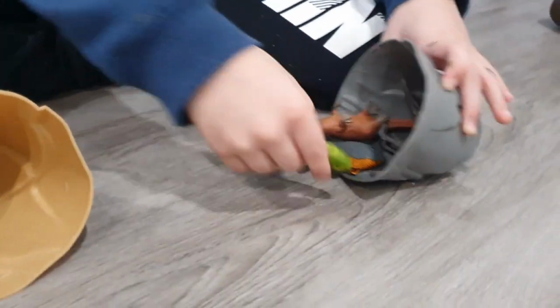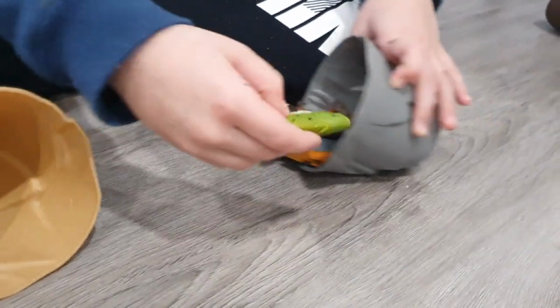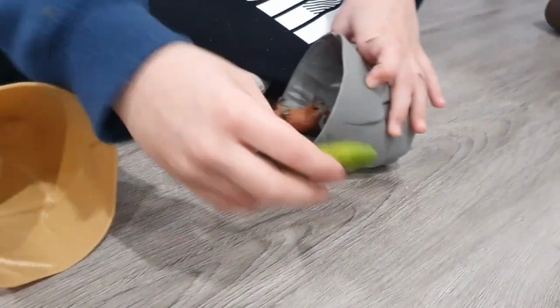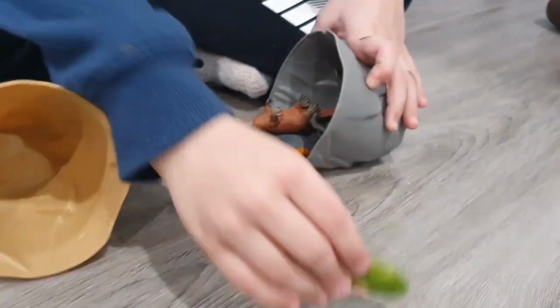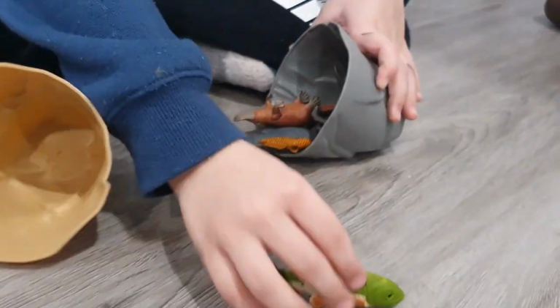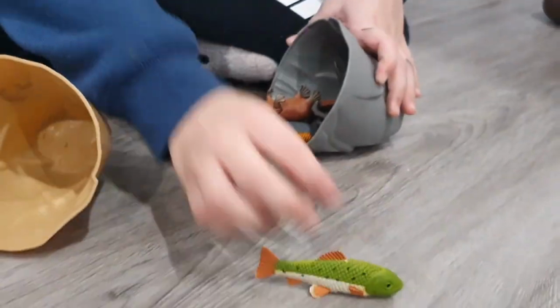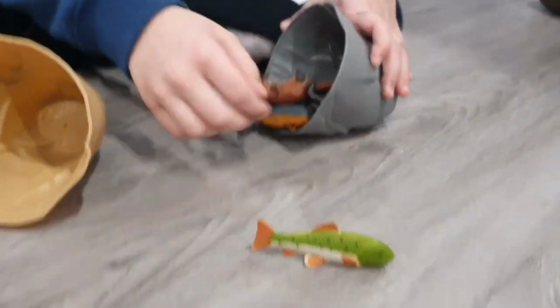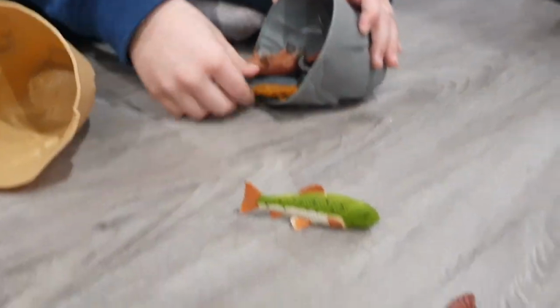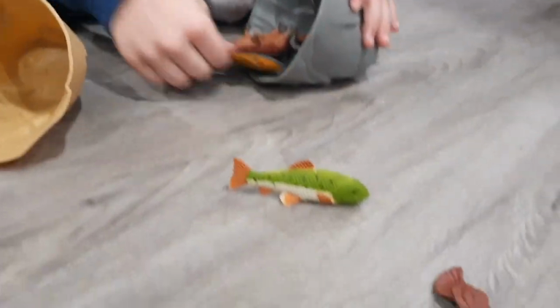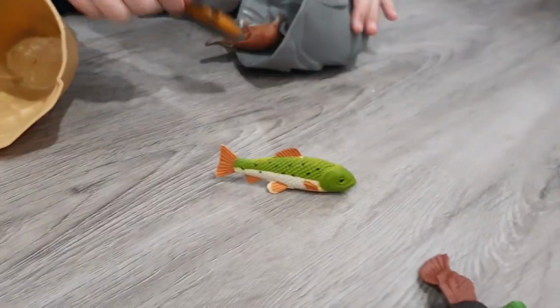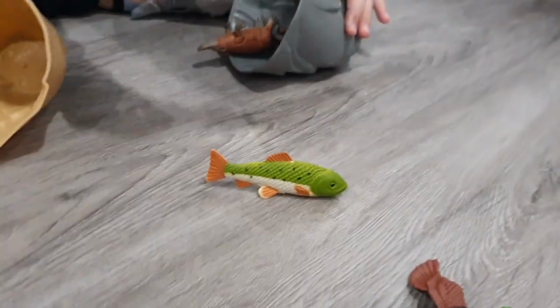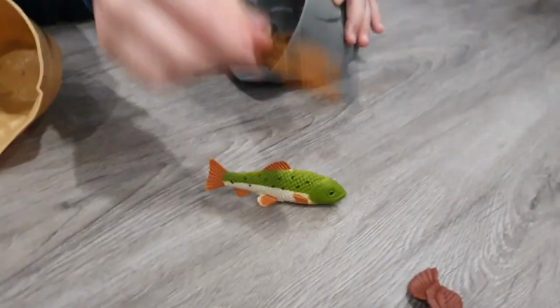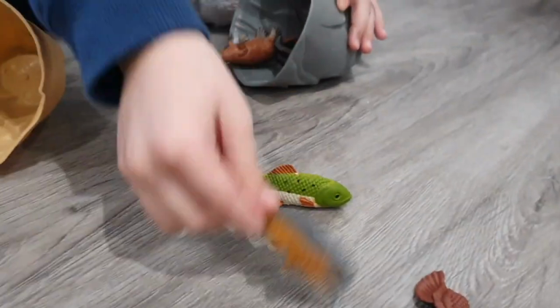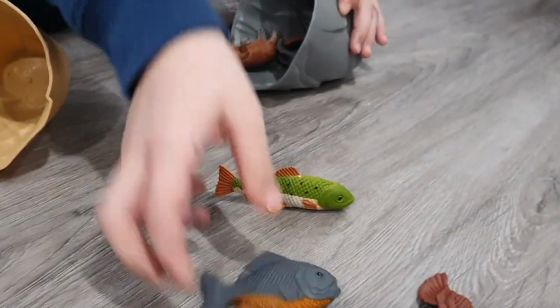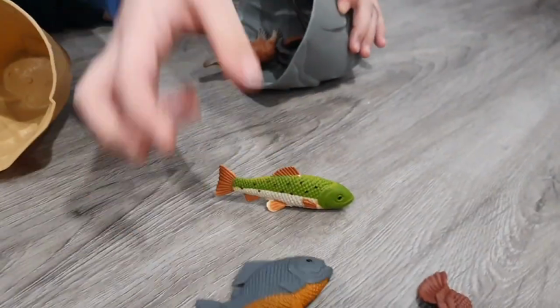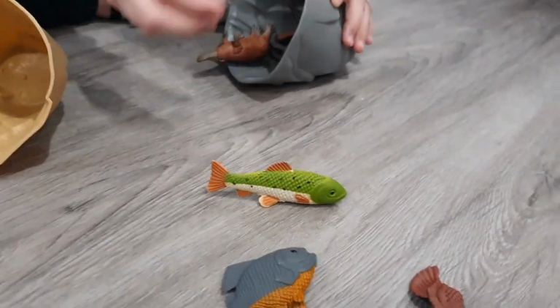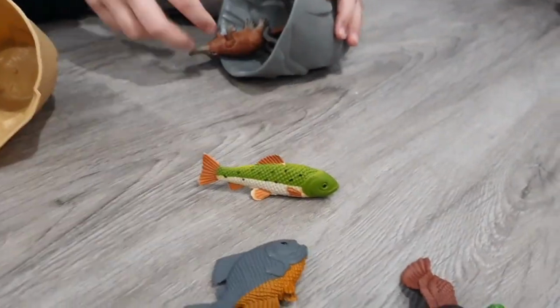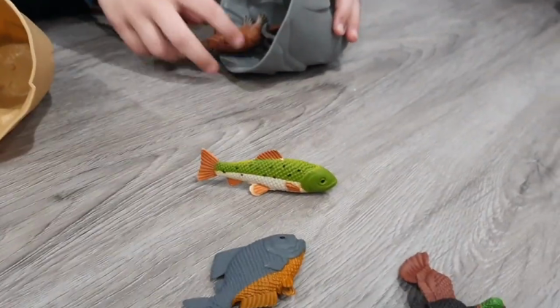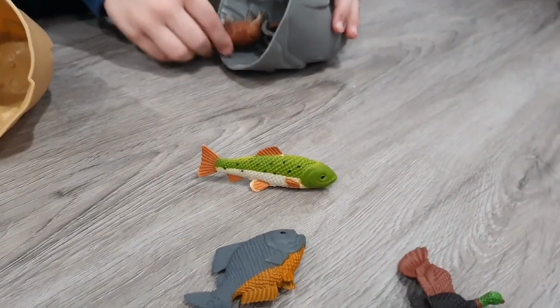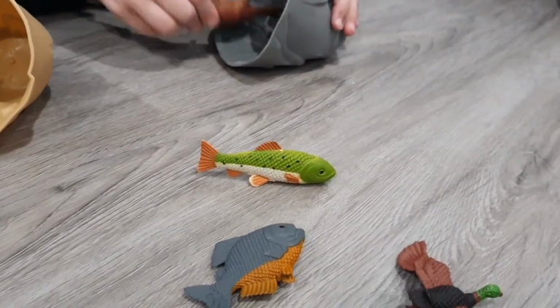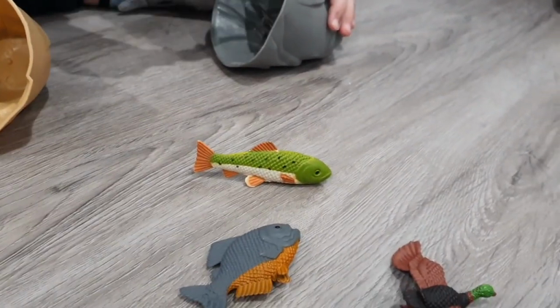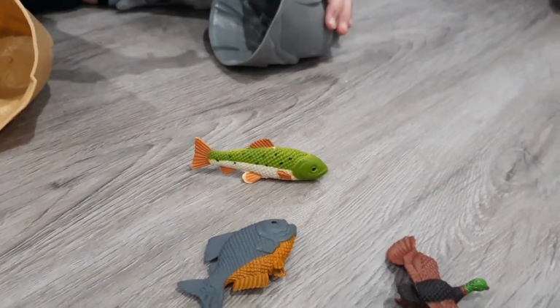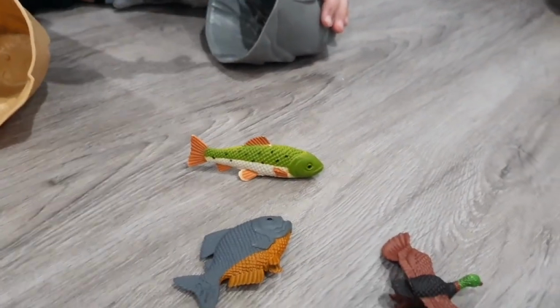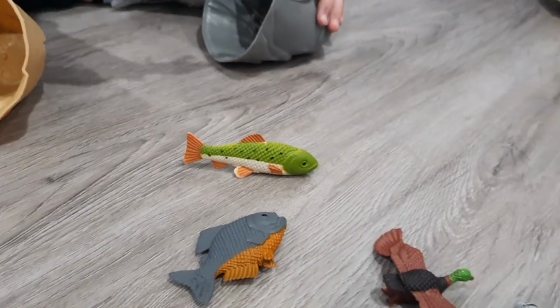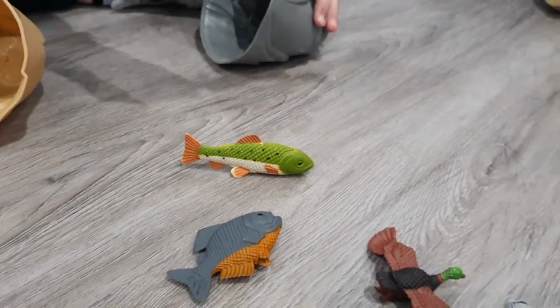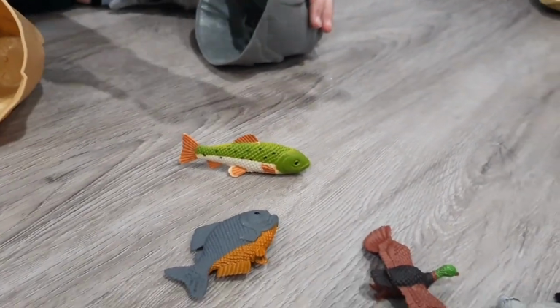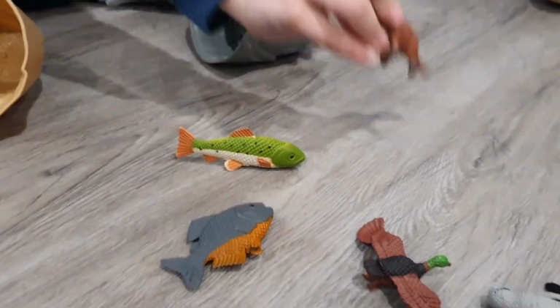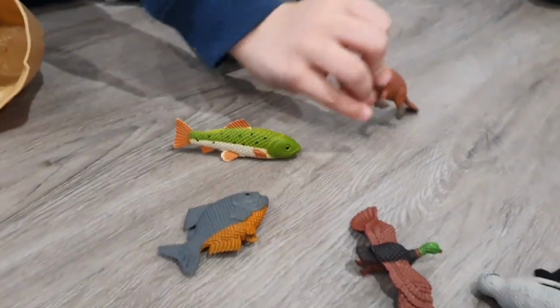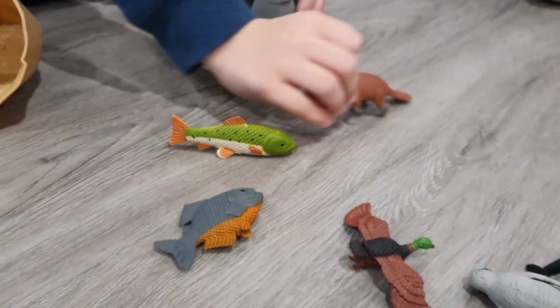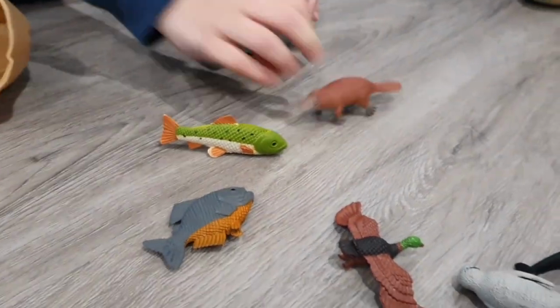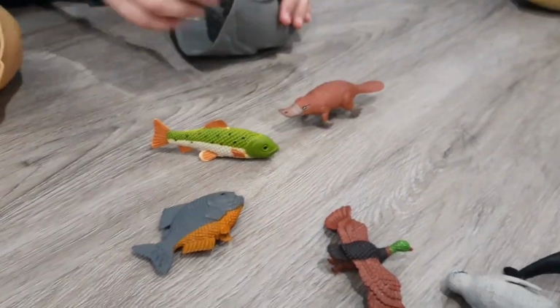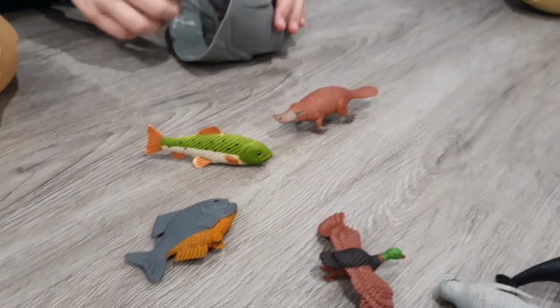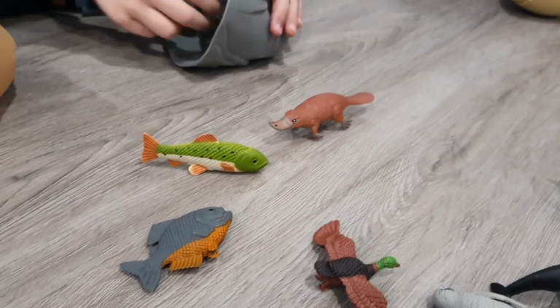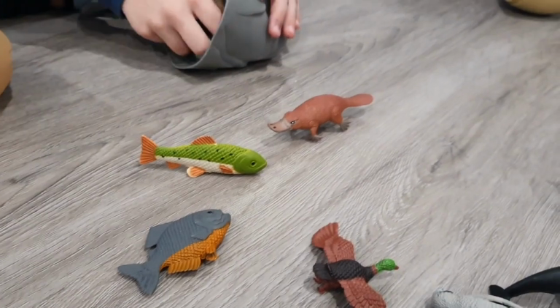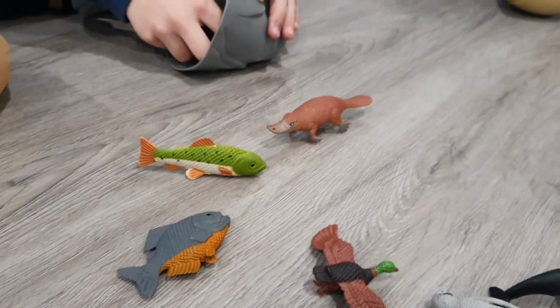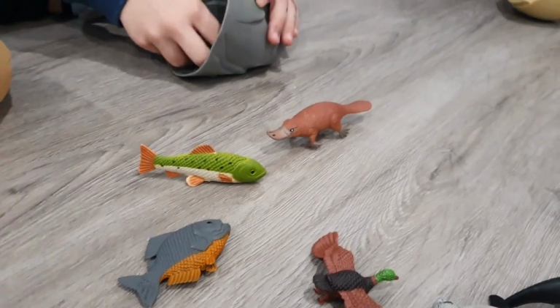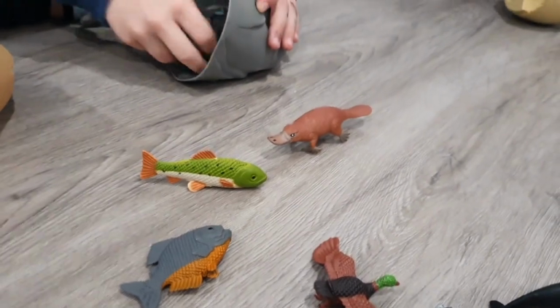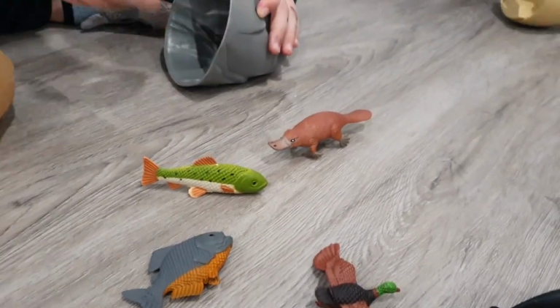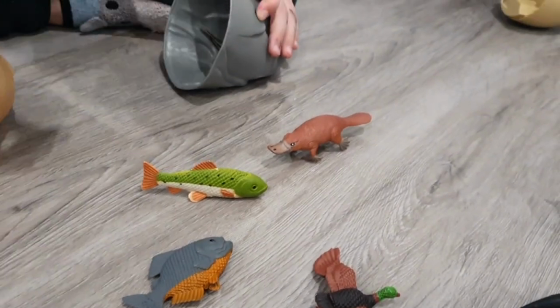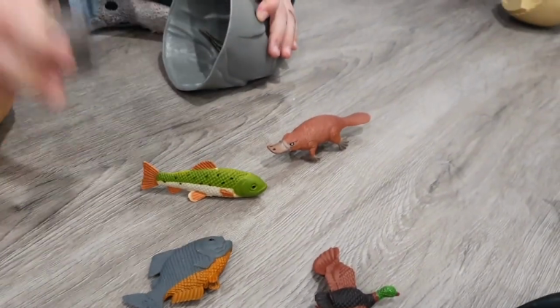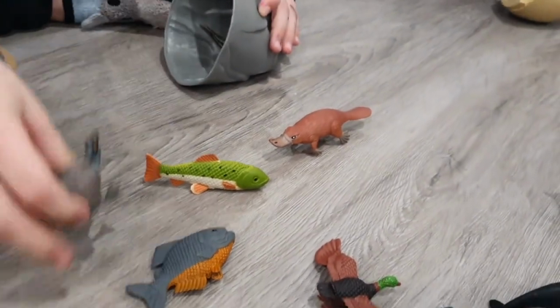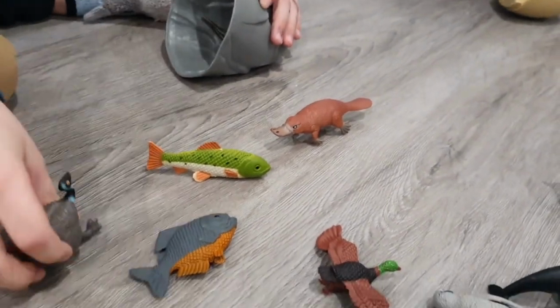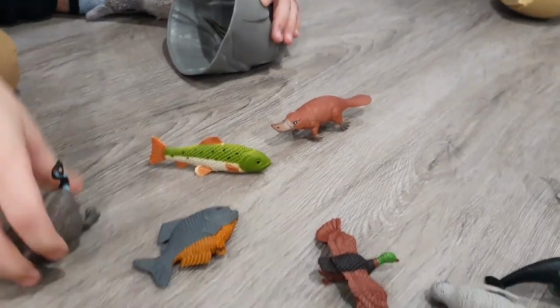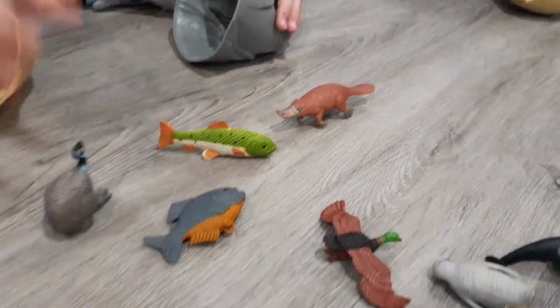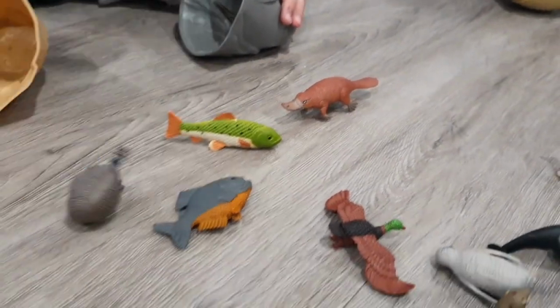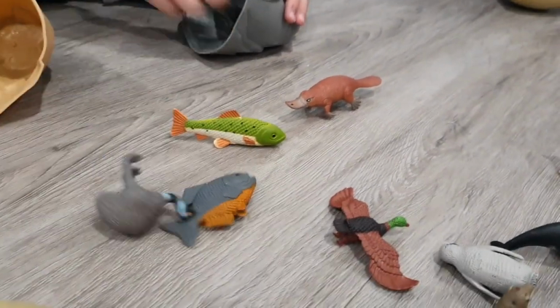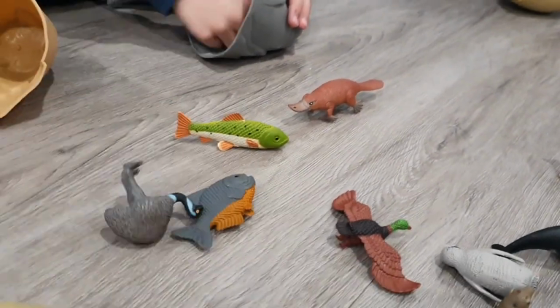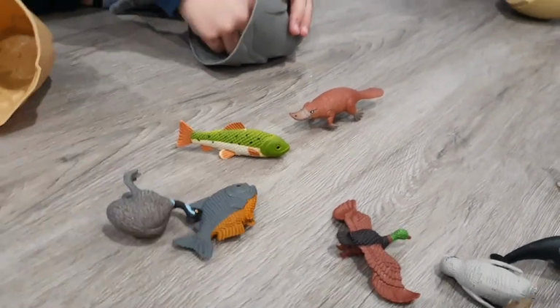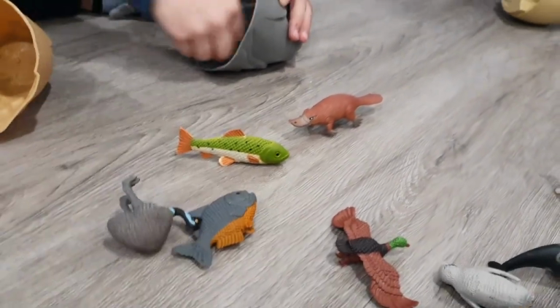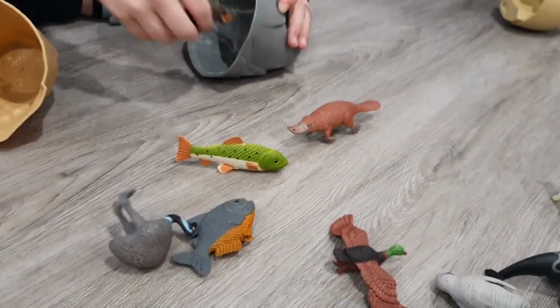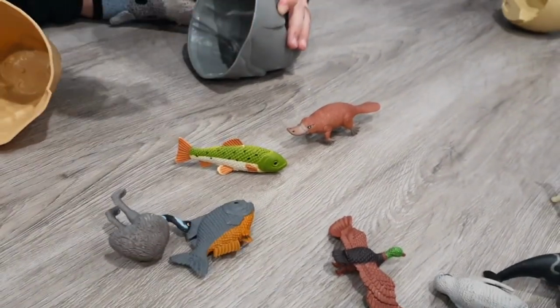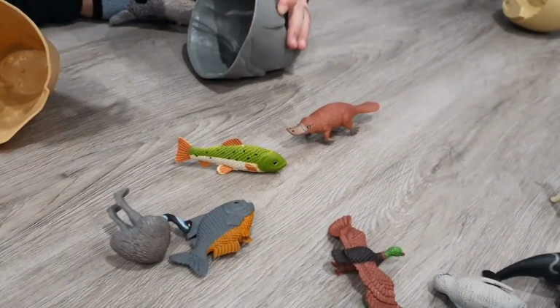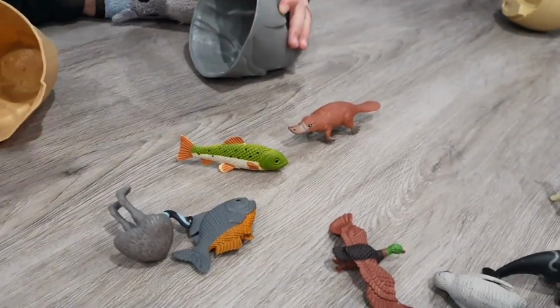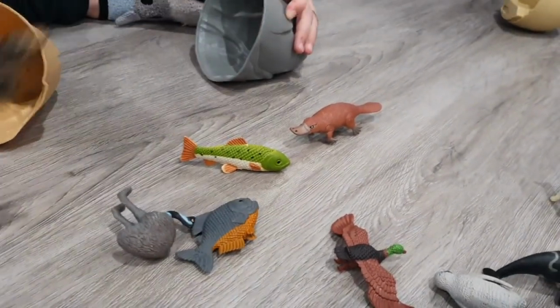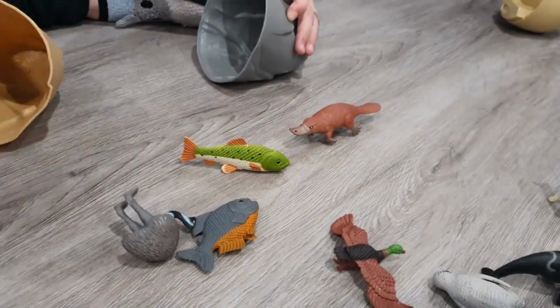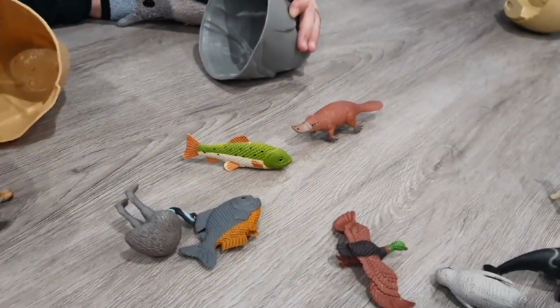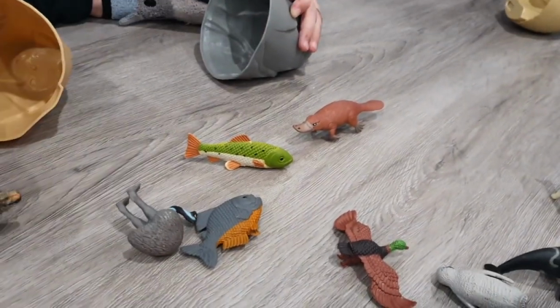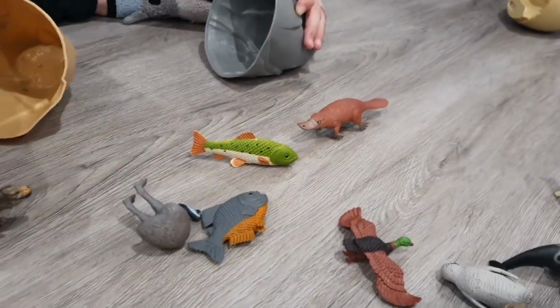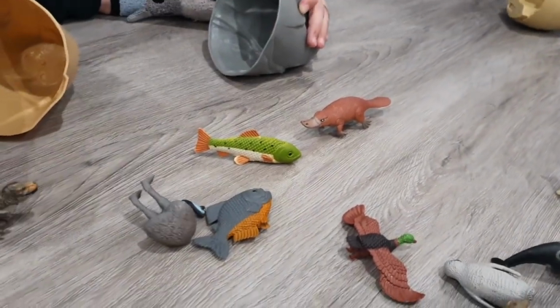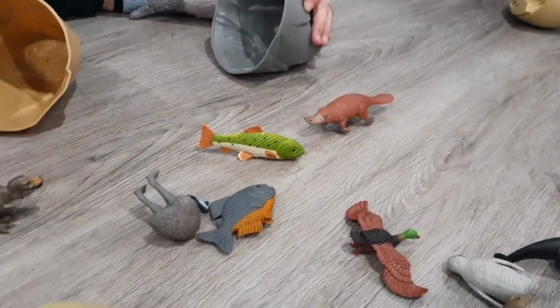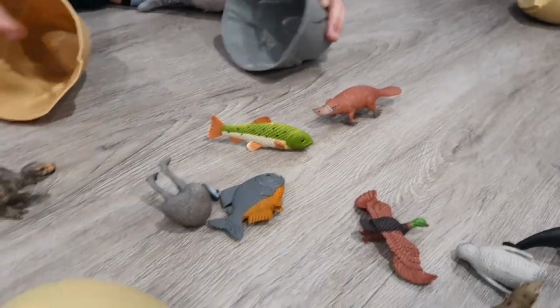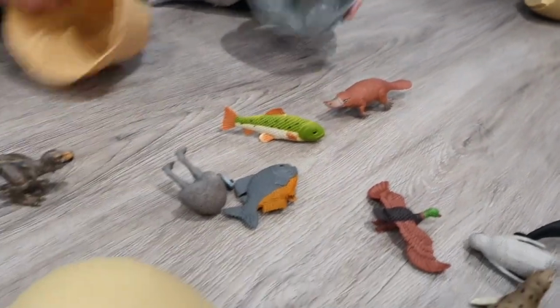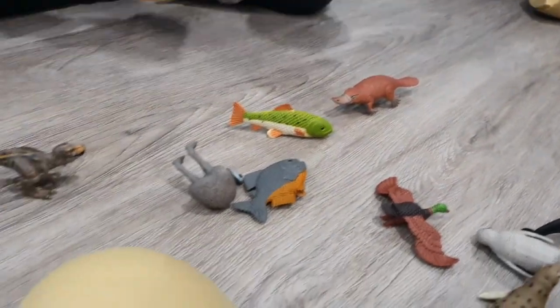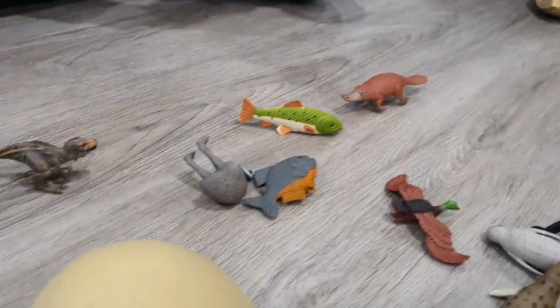A trout, a piranha, a platypus, an emu, and a T-rex.